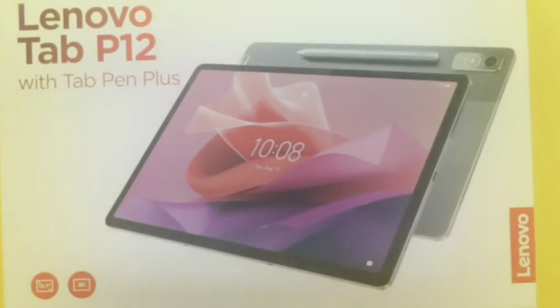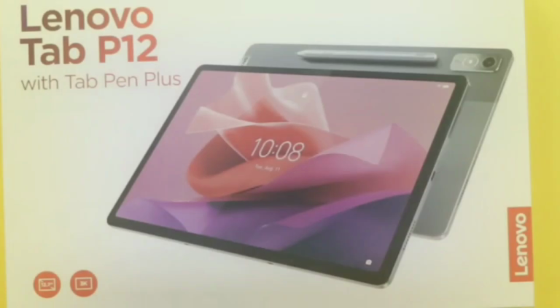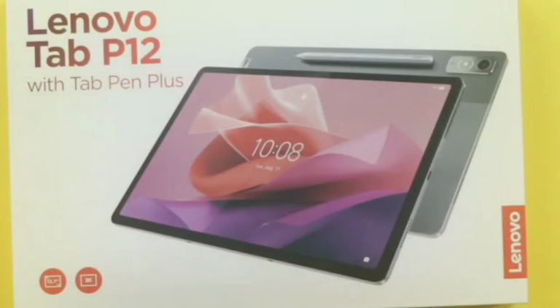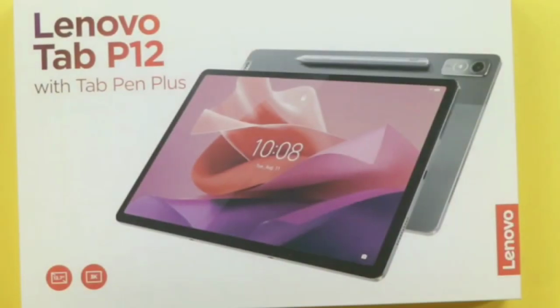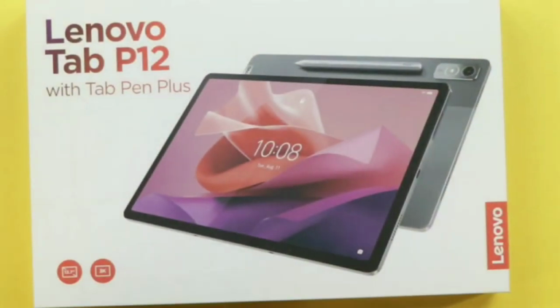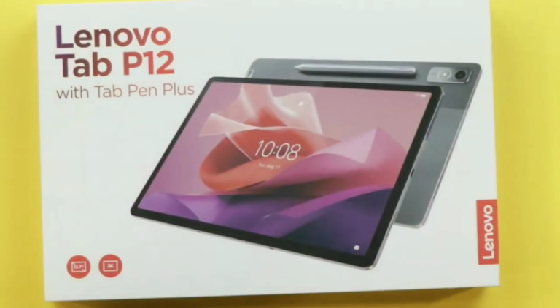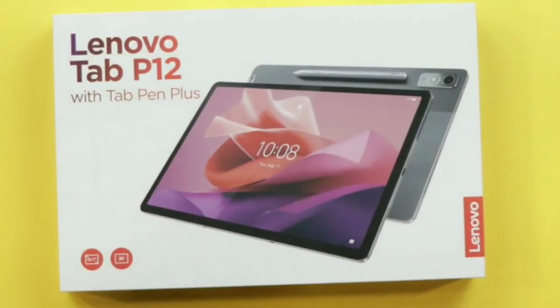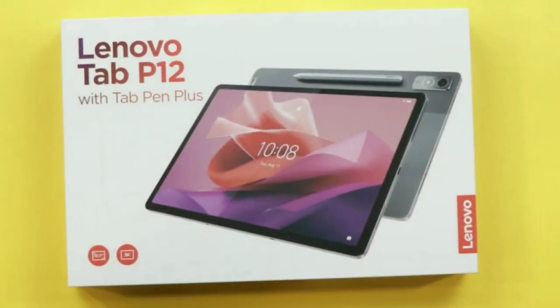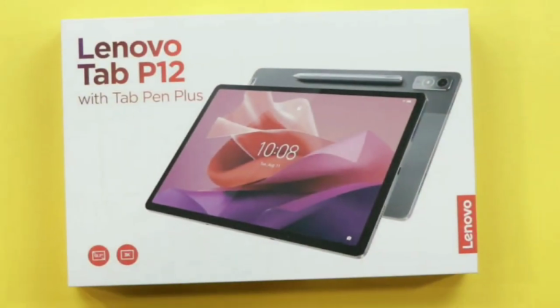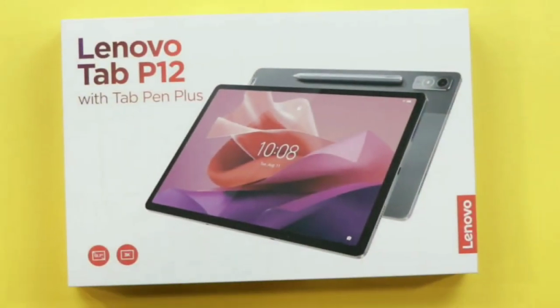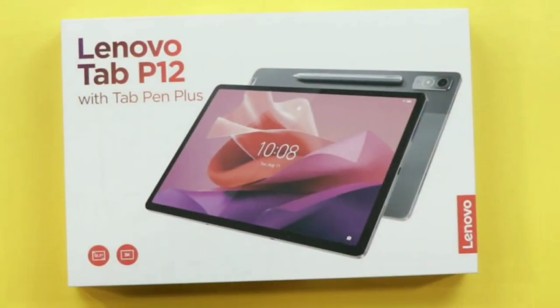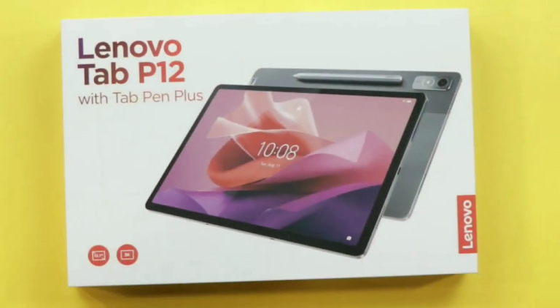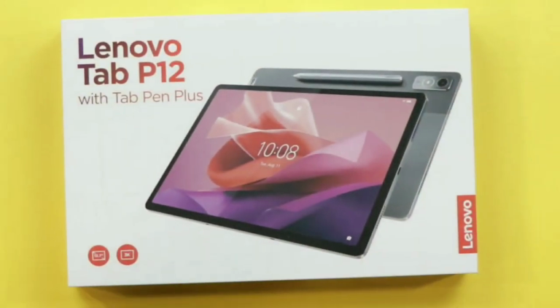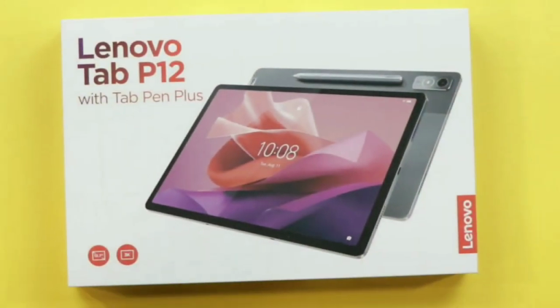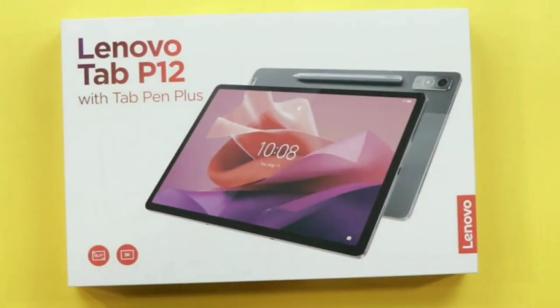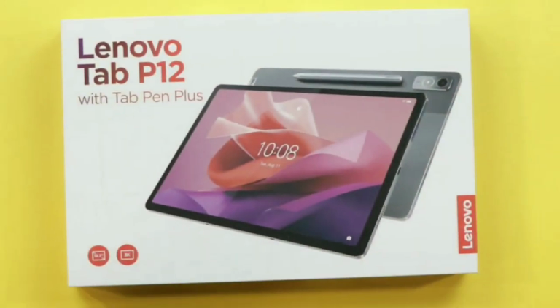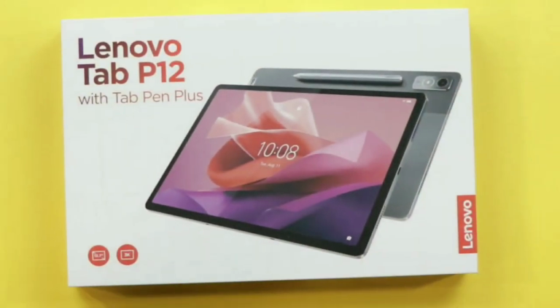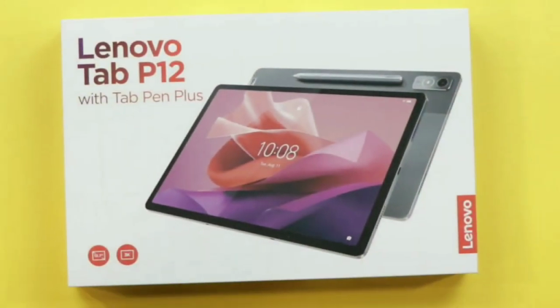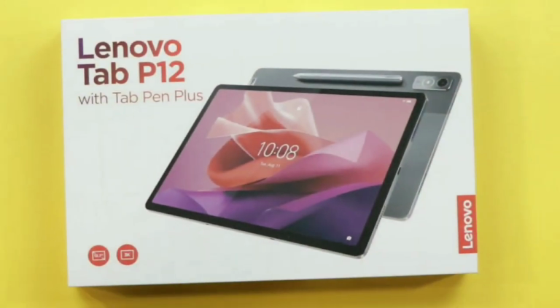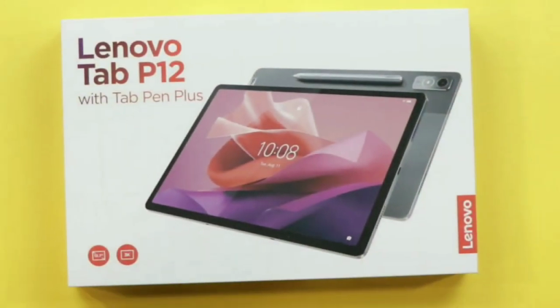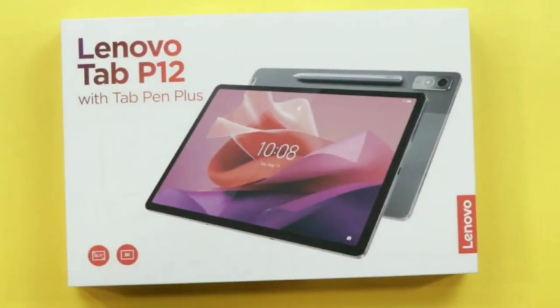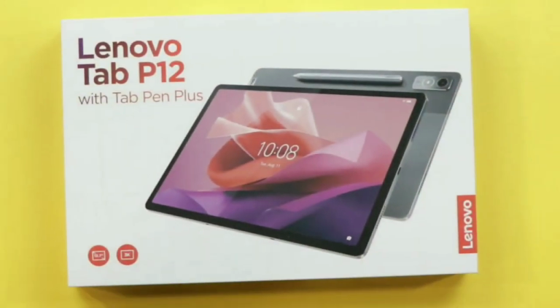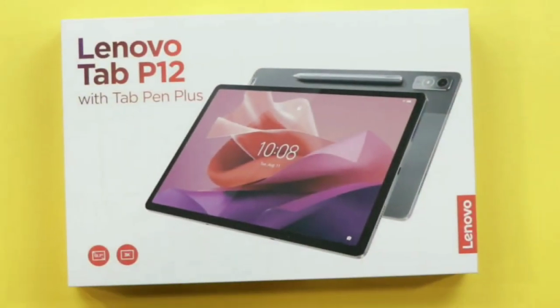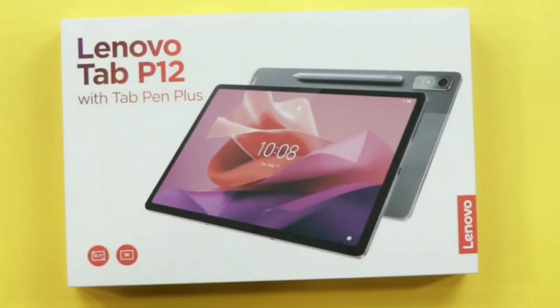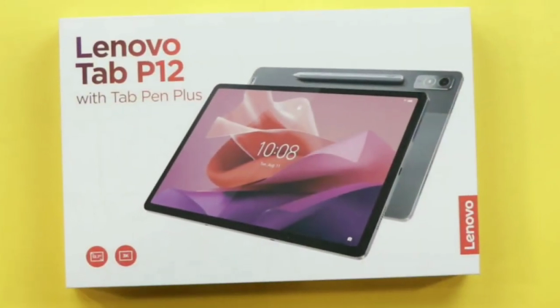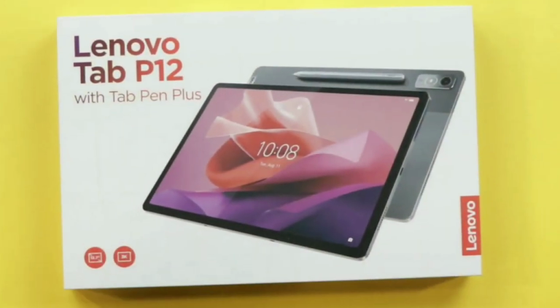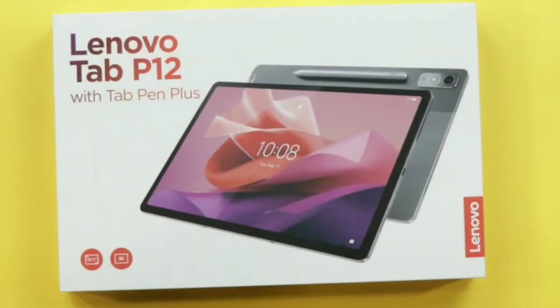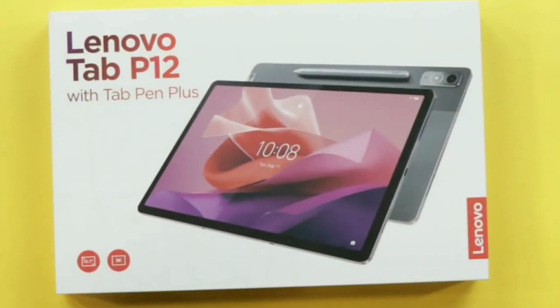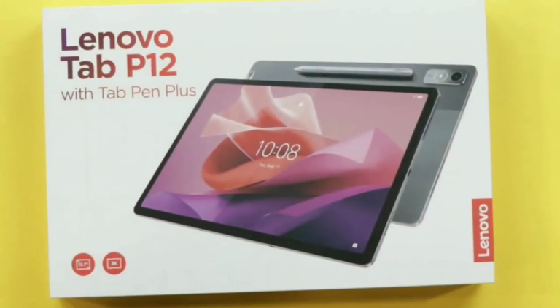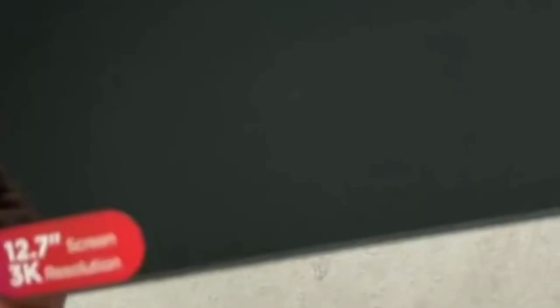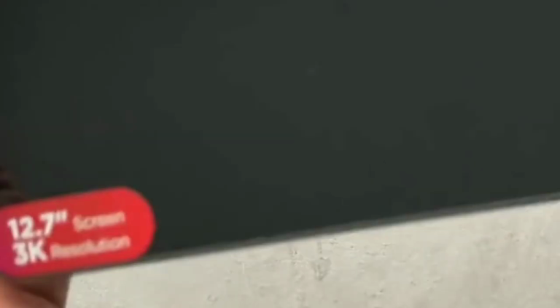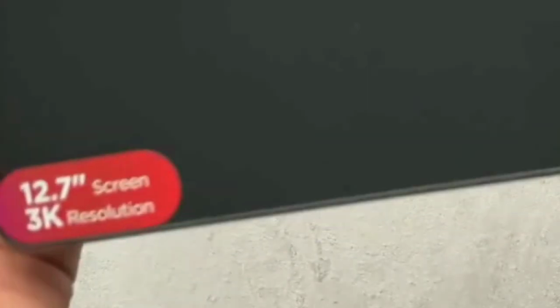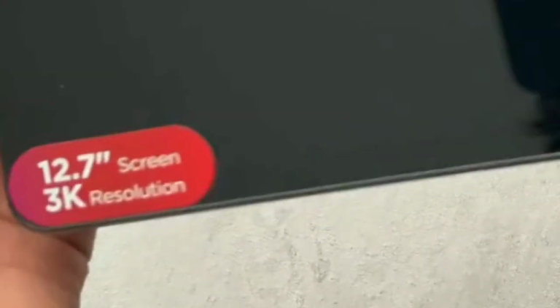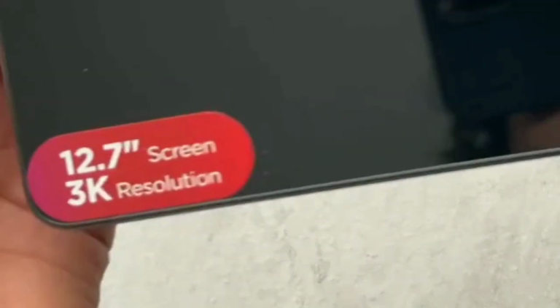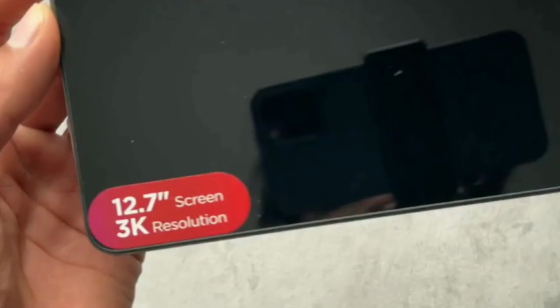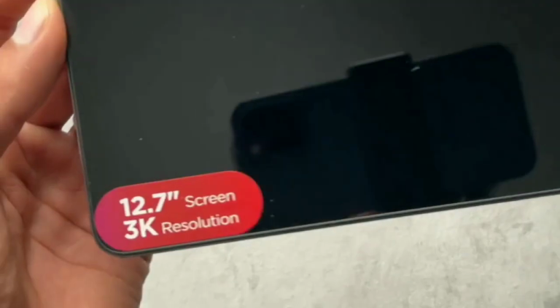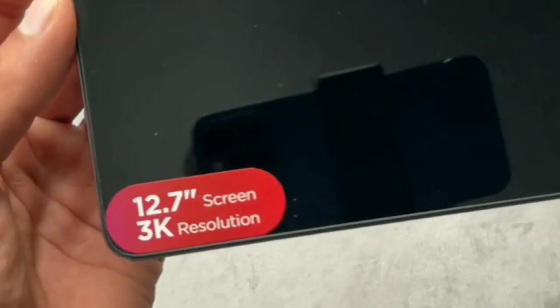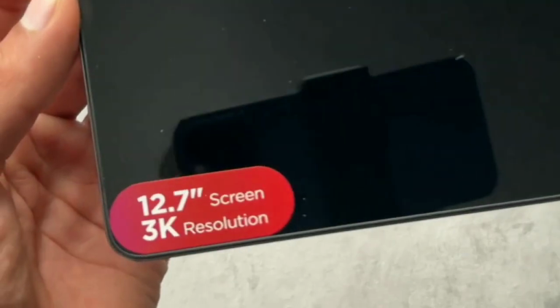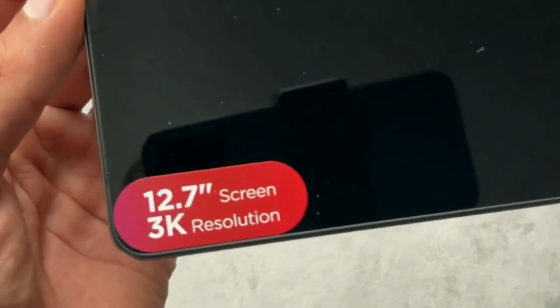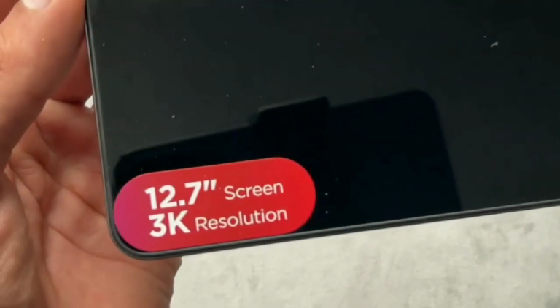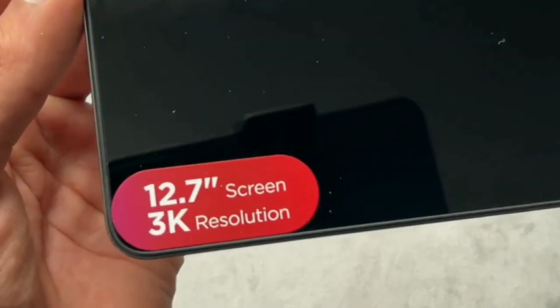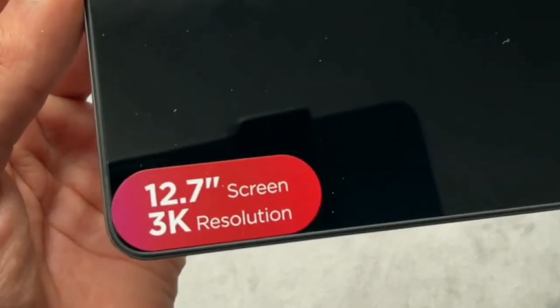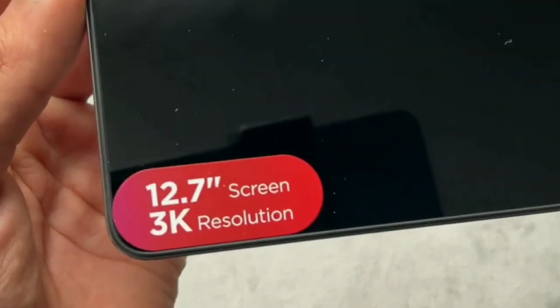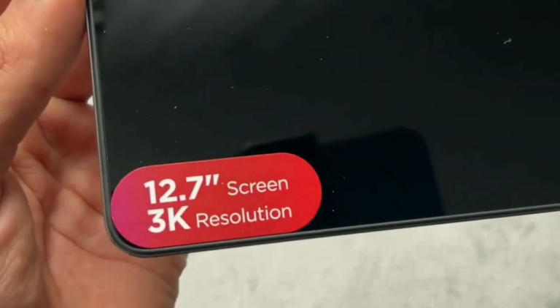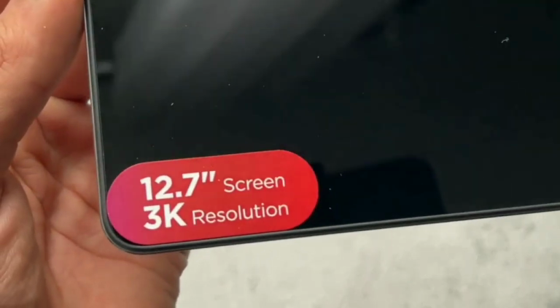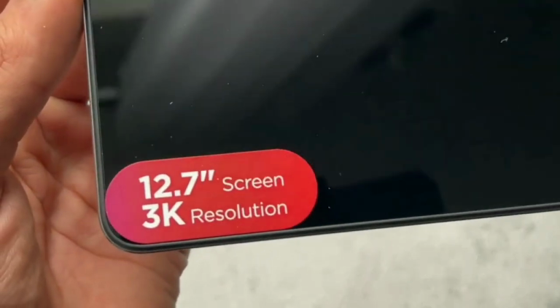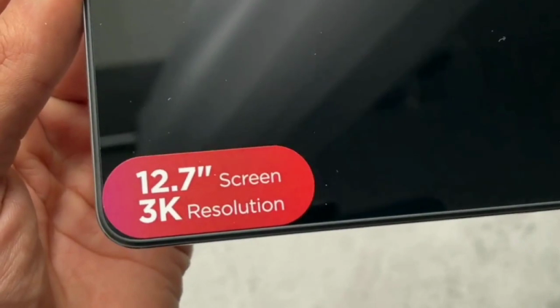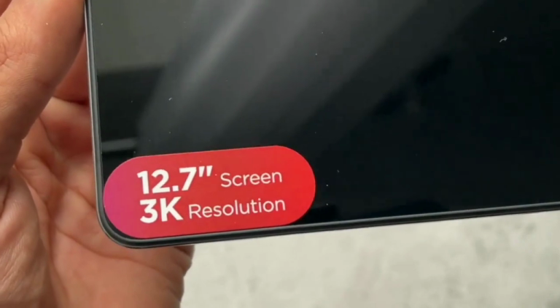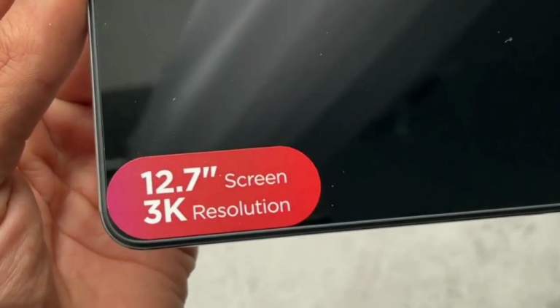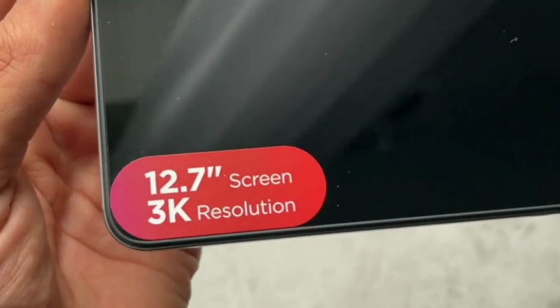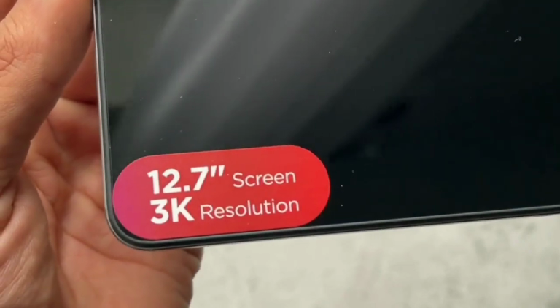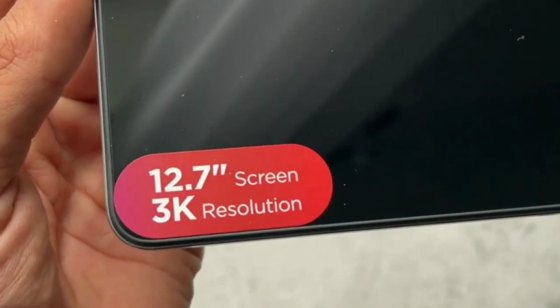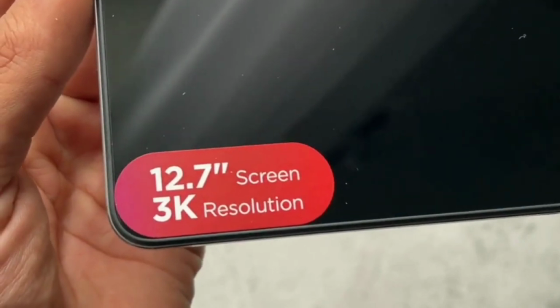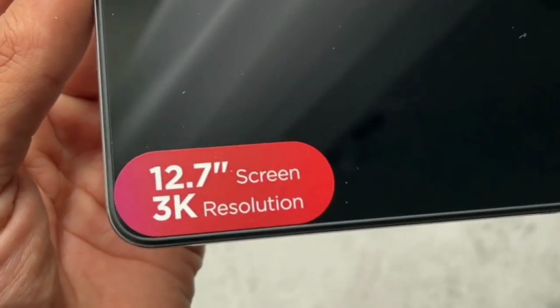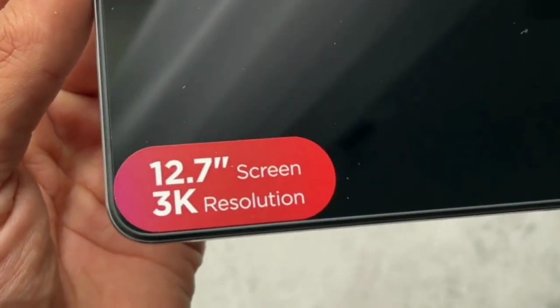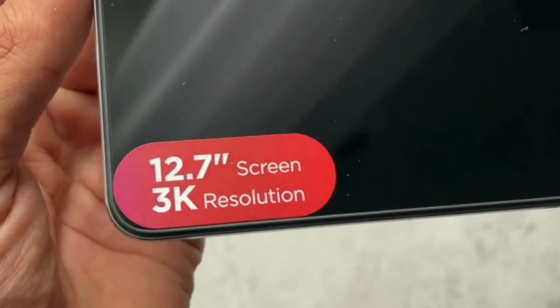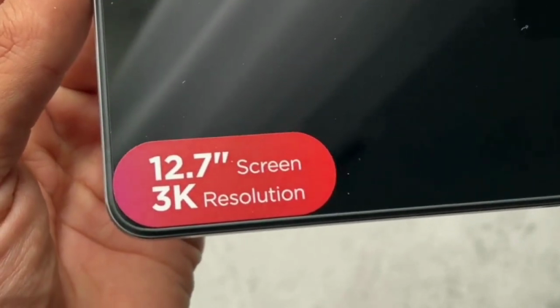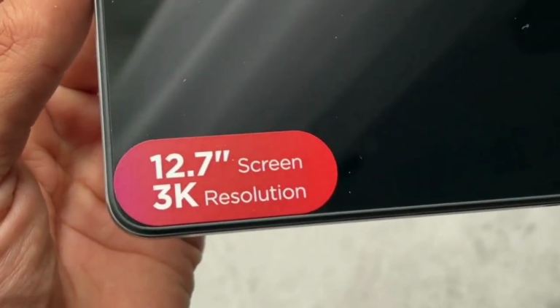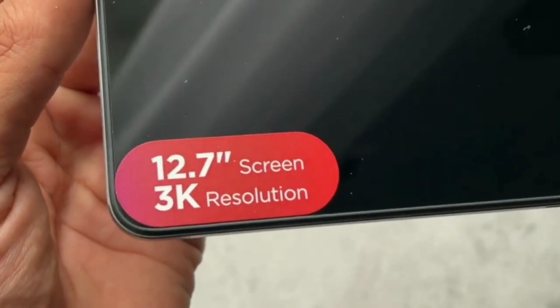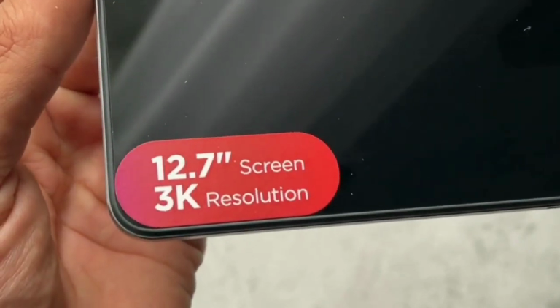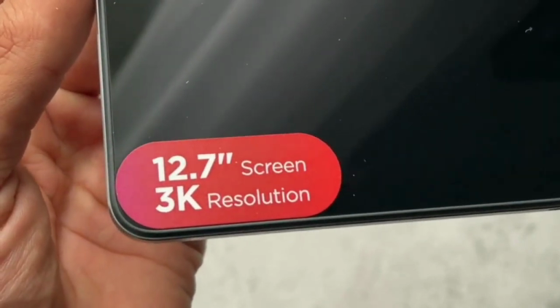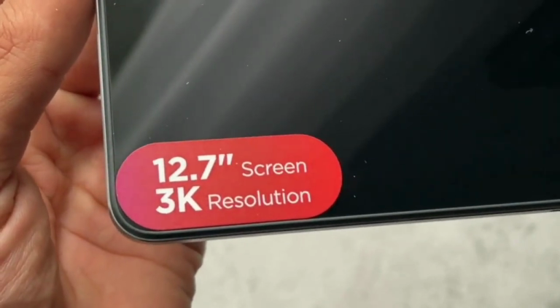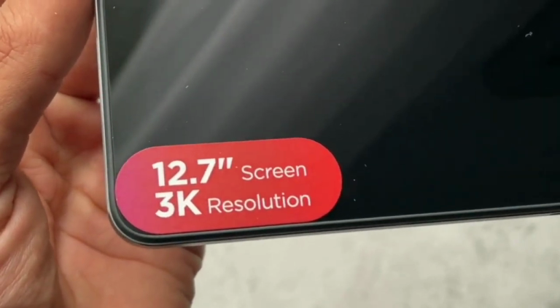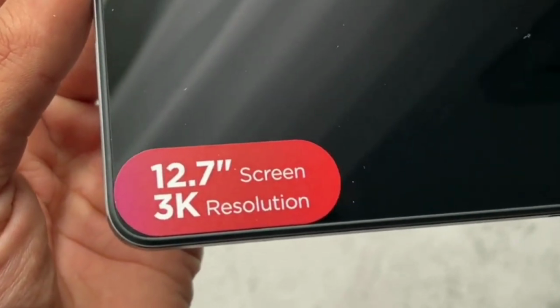Can the bigger 12.7-inch P12 crush the most likely best affordable 11-inch tablet on the market? Let's find out.